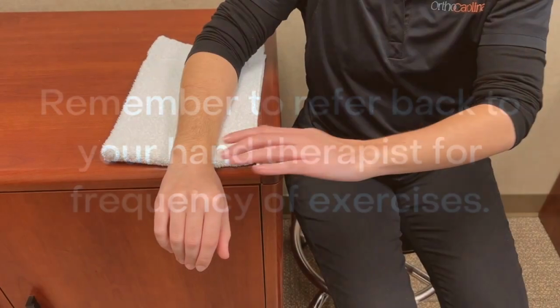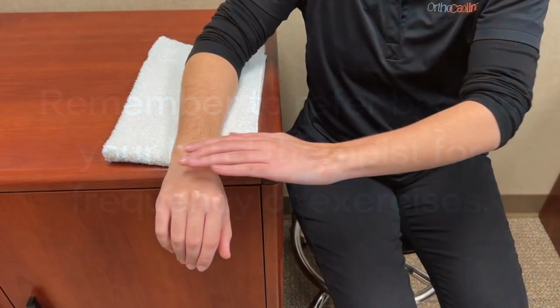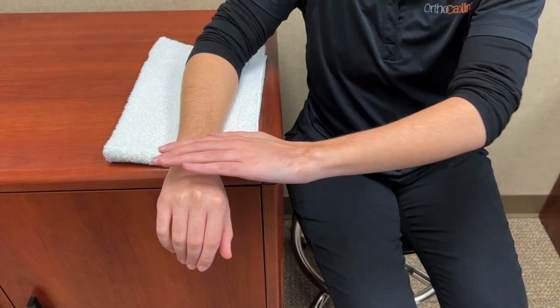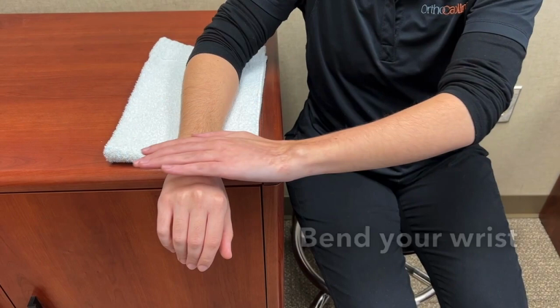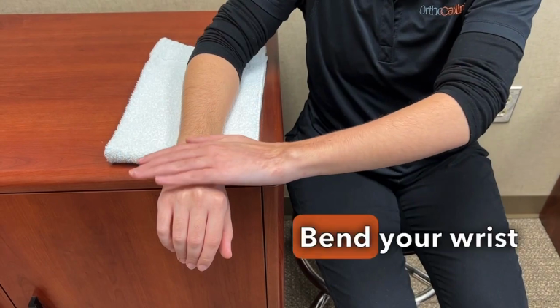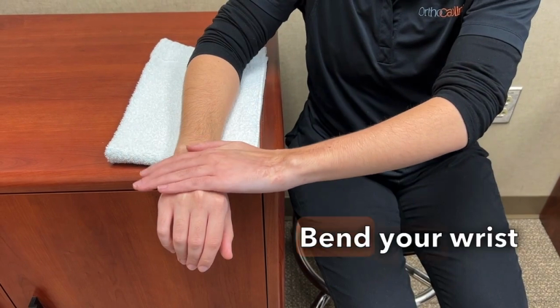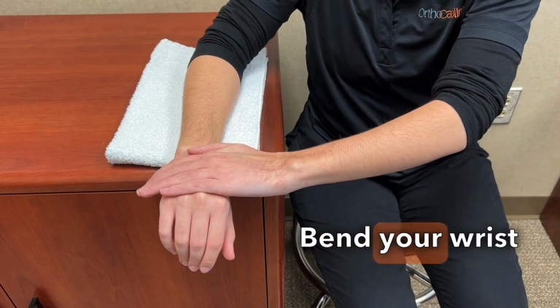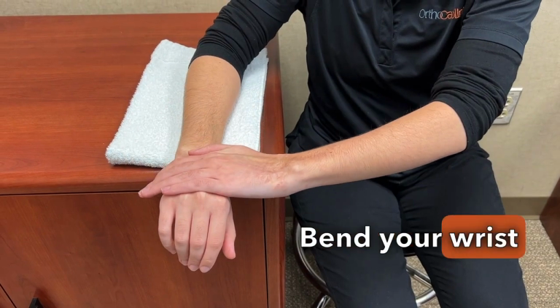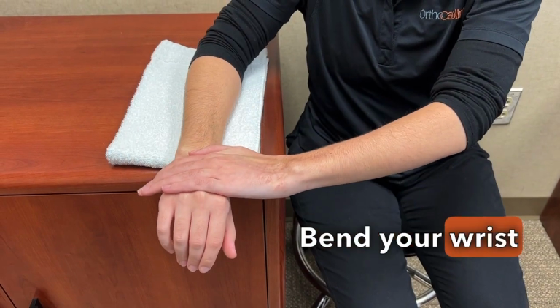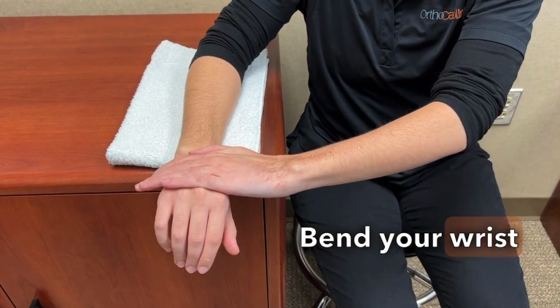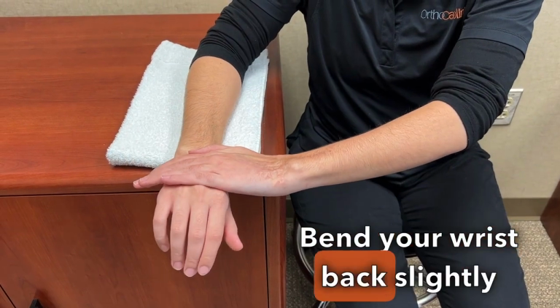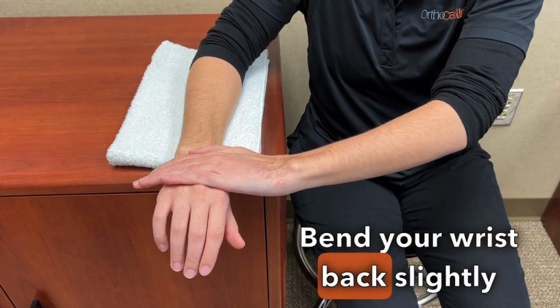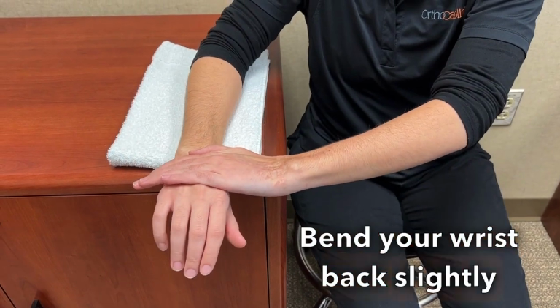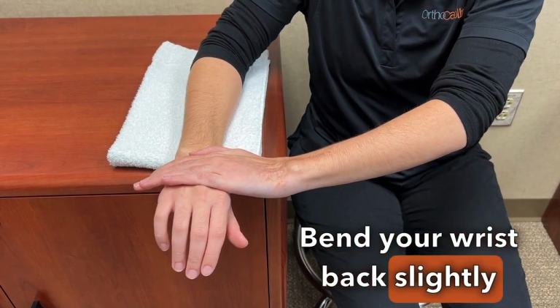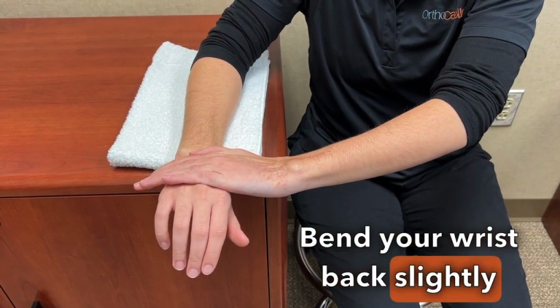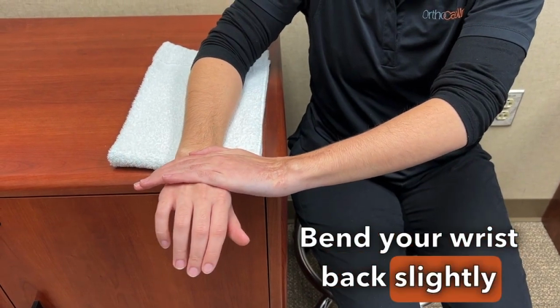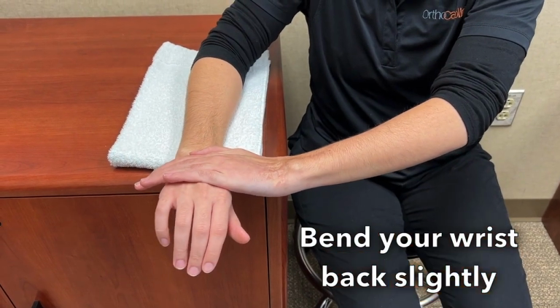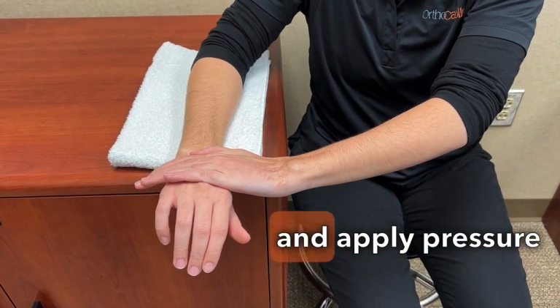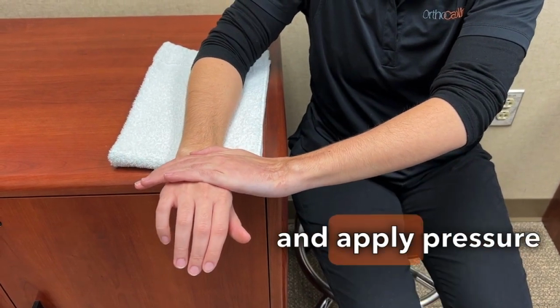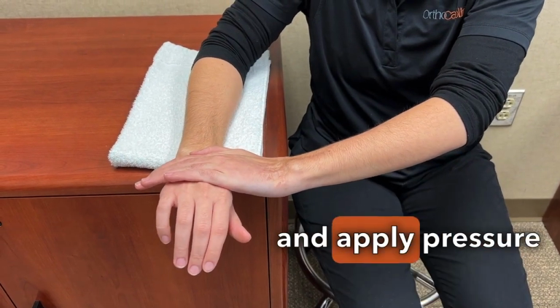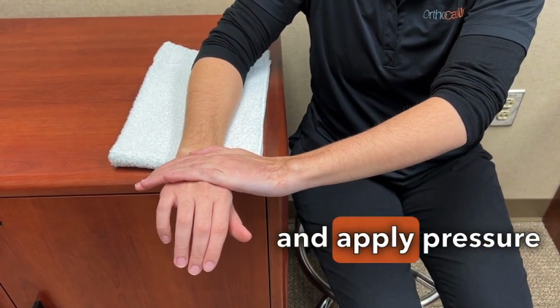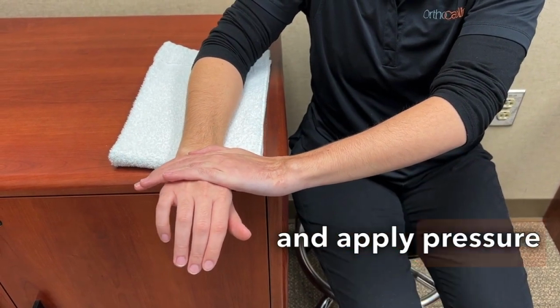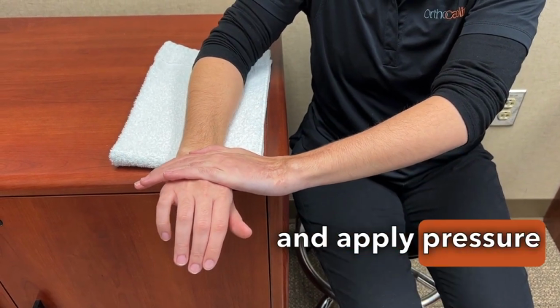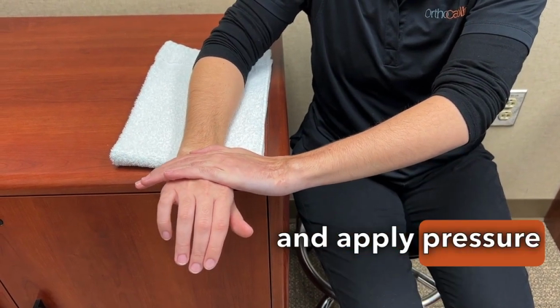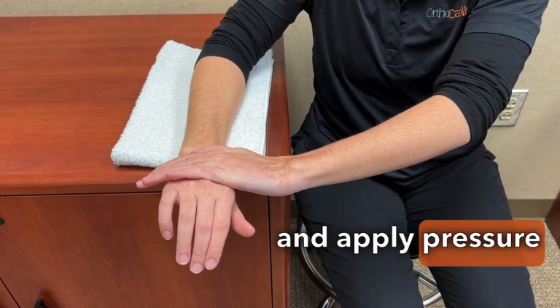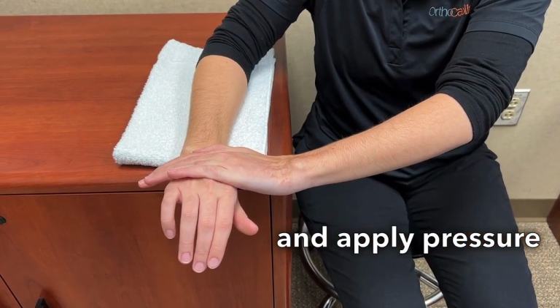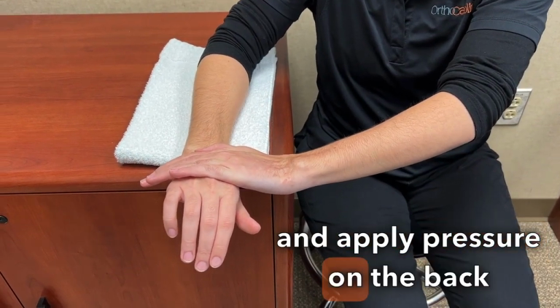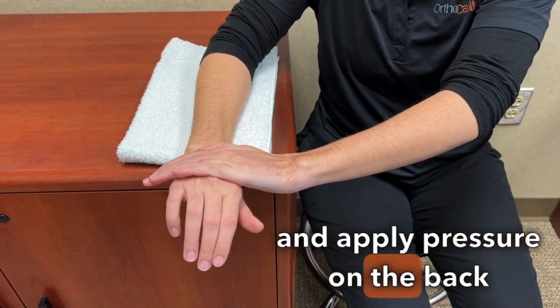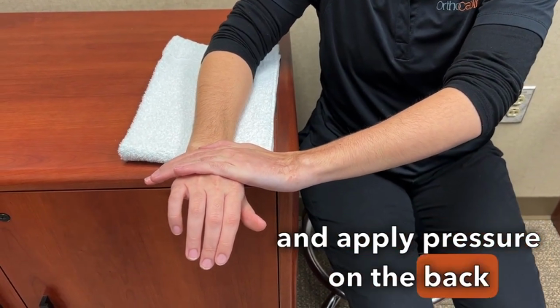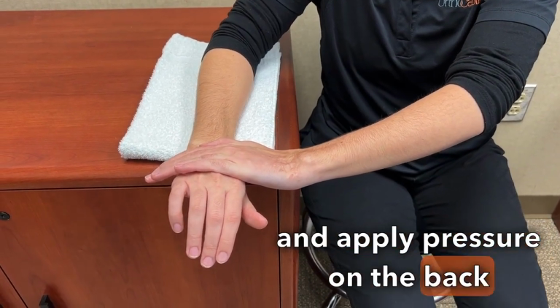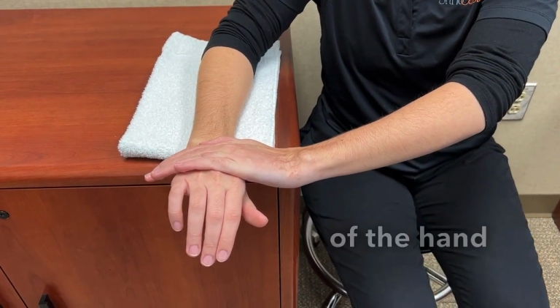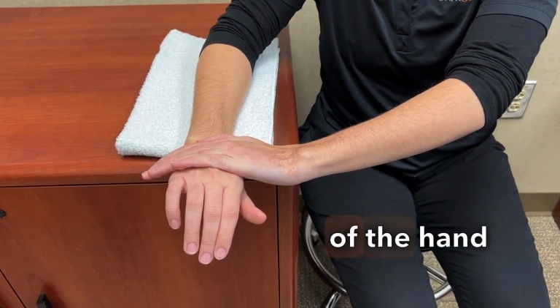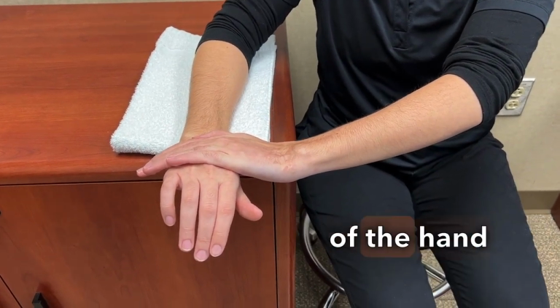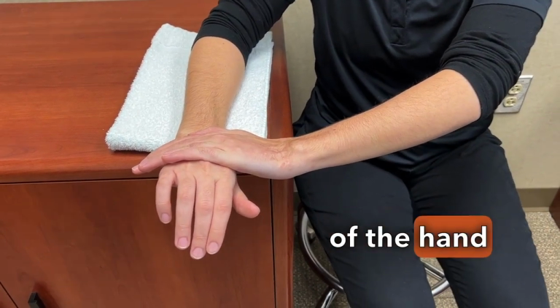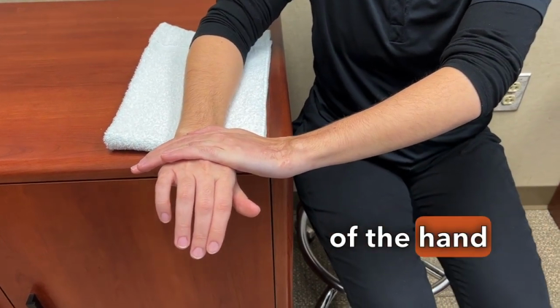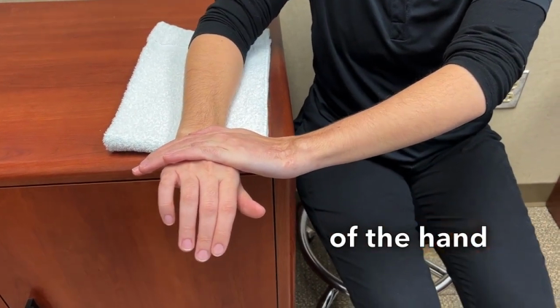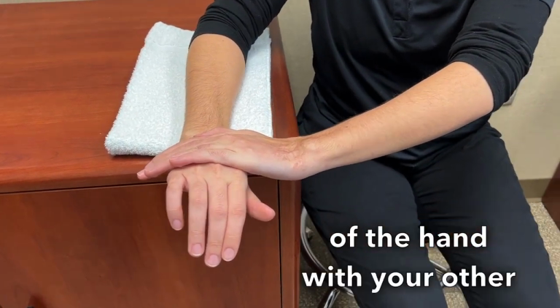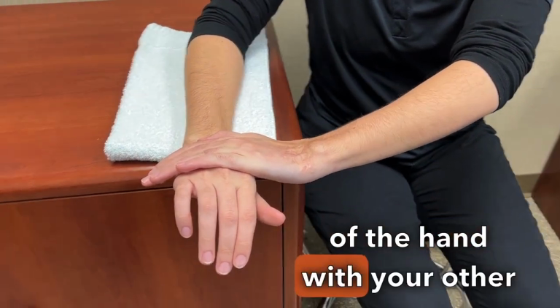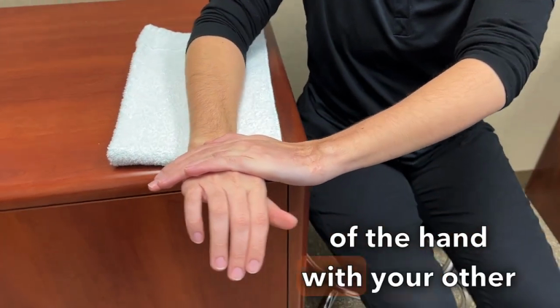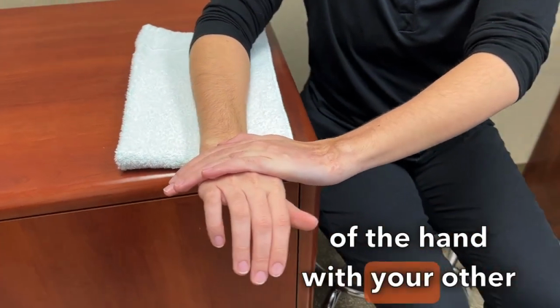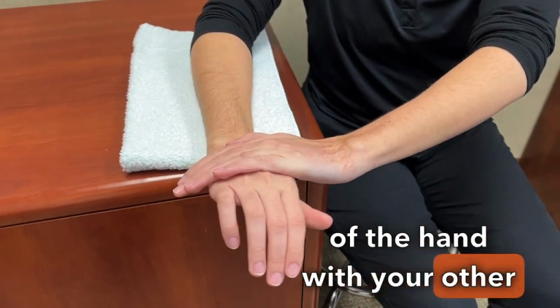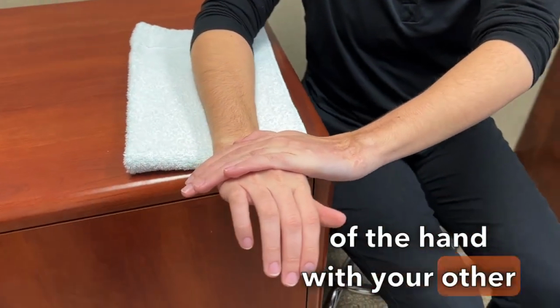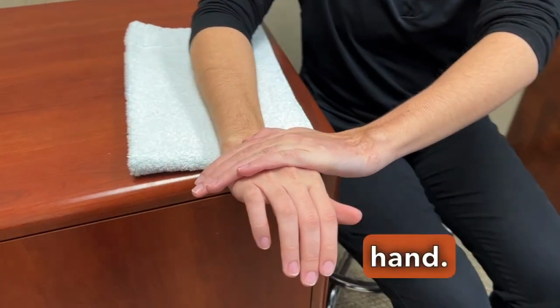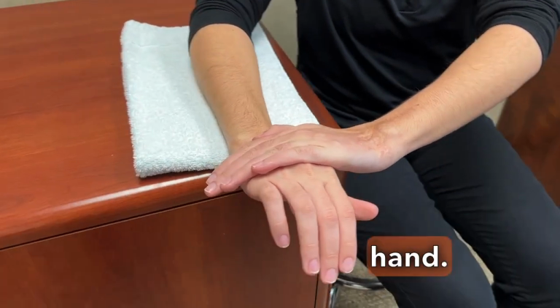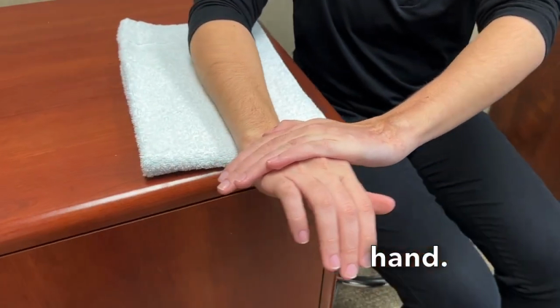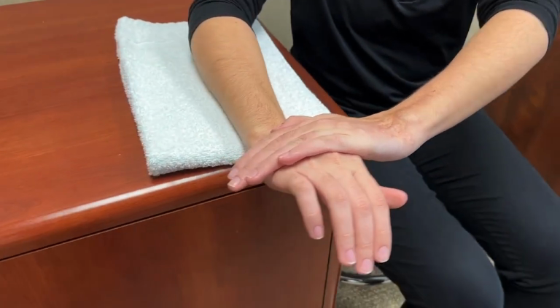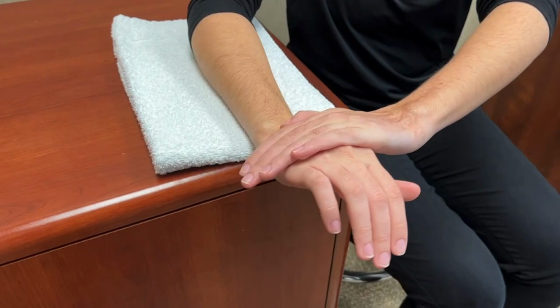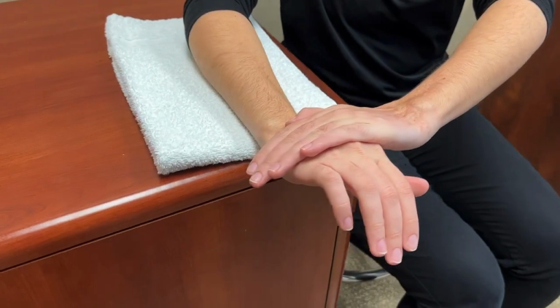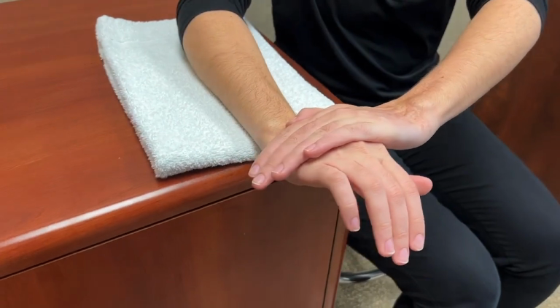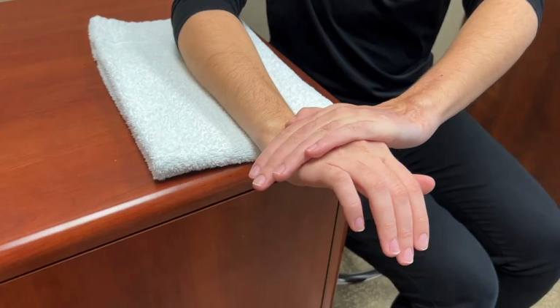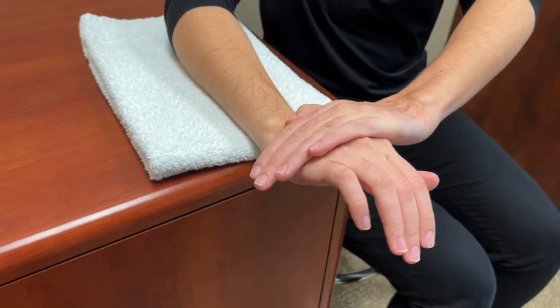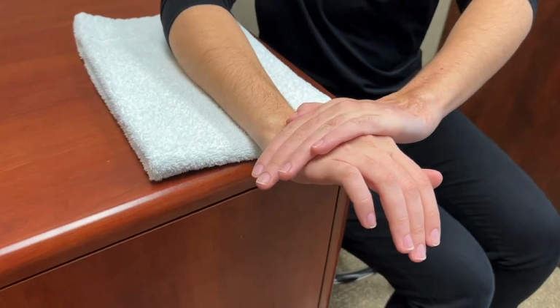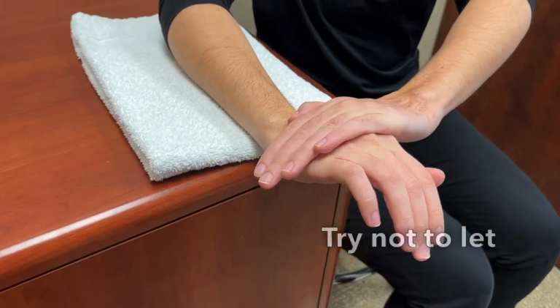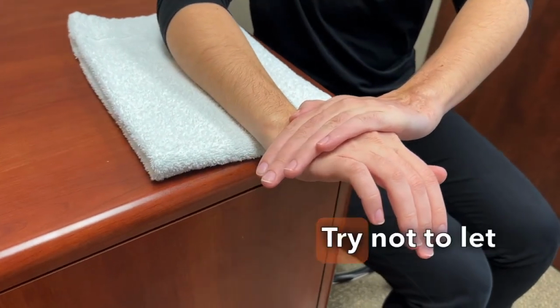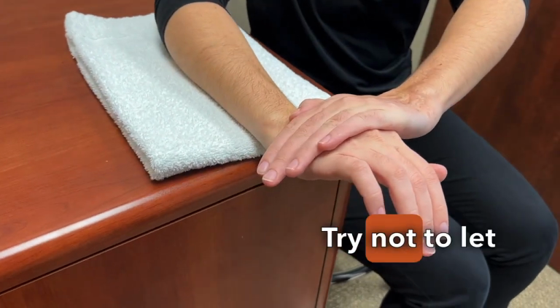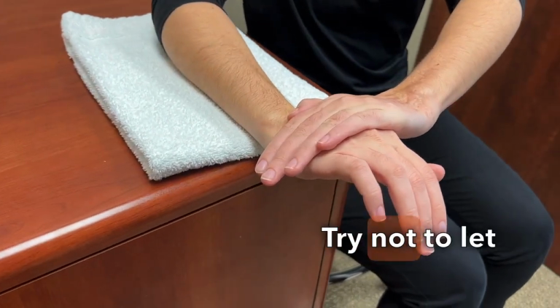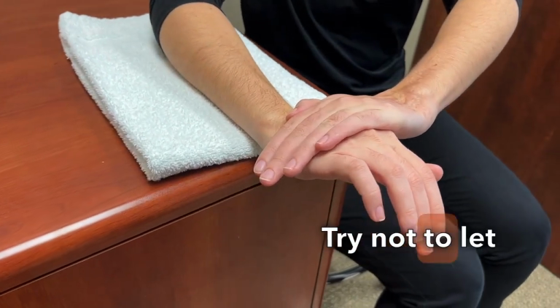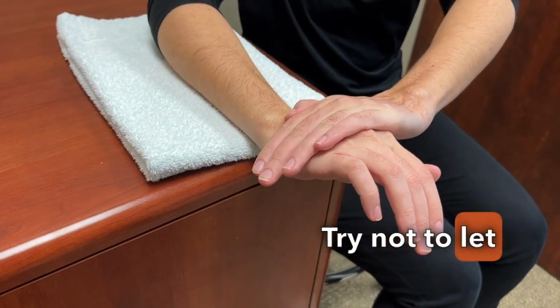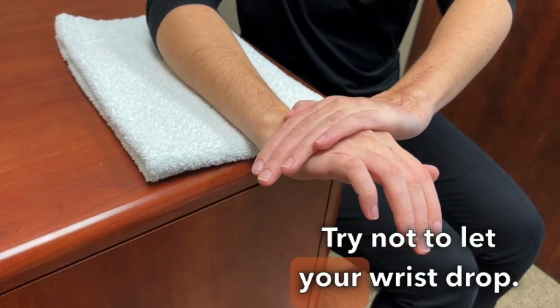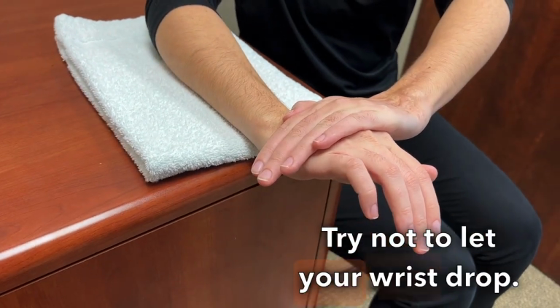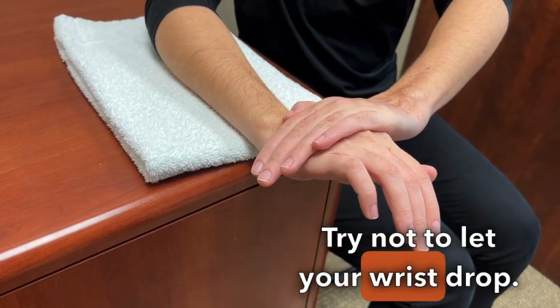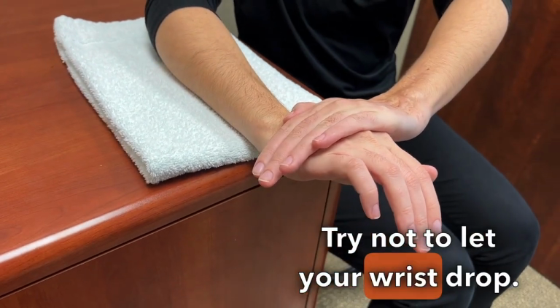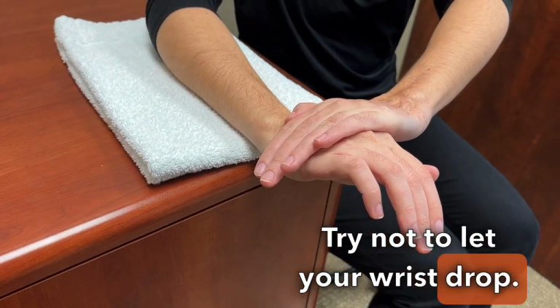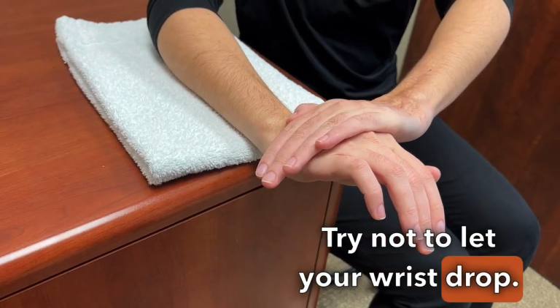Bend your wrist back slightly and apply pressure on the back of the hand with your other hand. Try not to let your wrist drop.